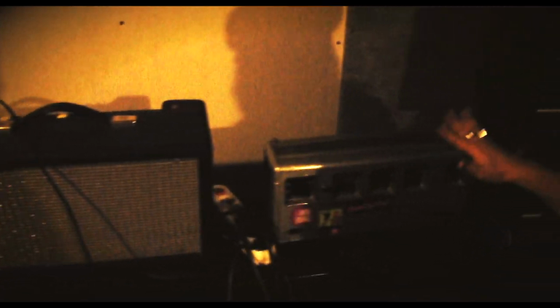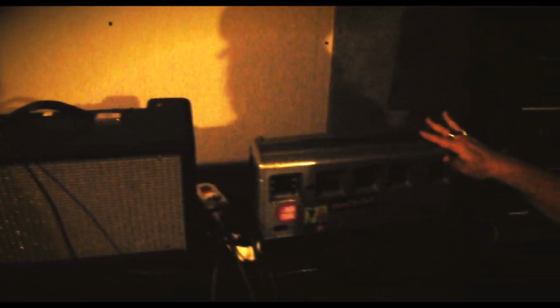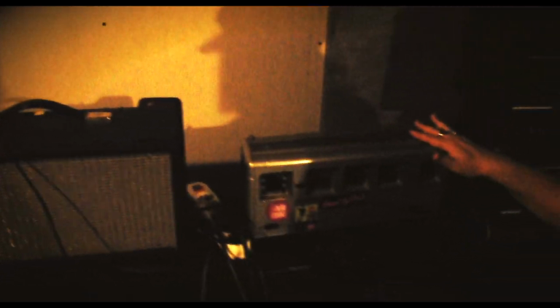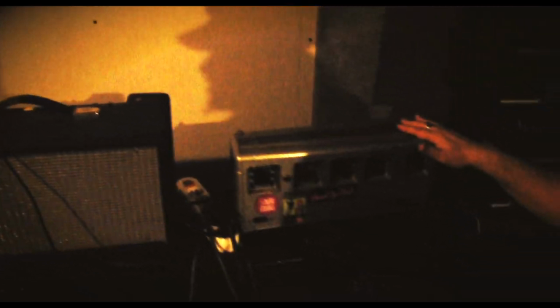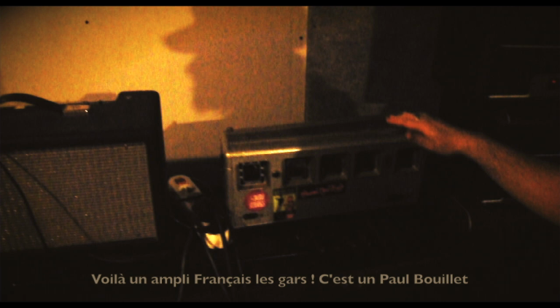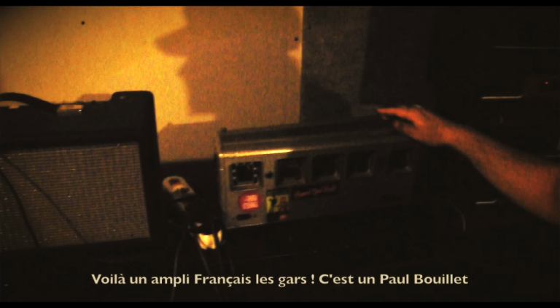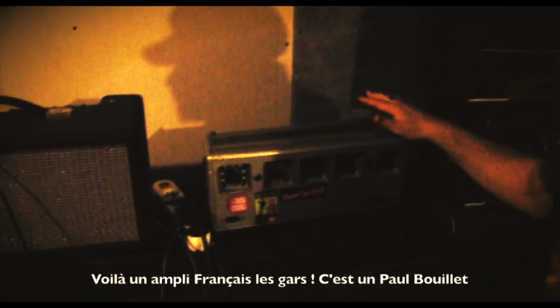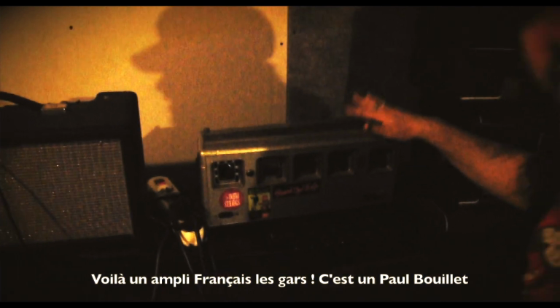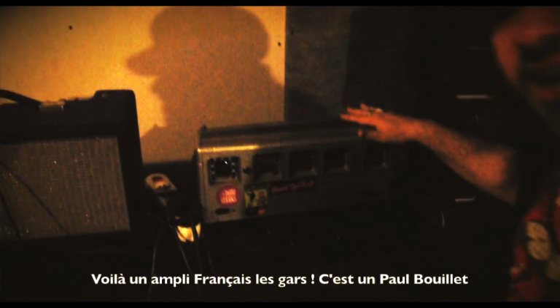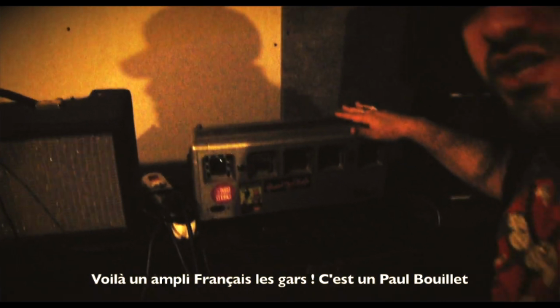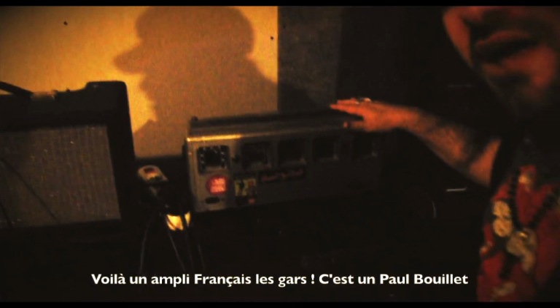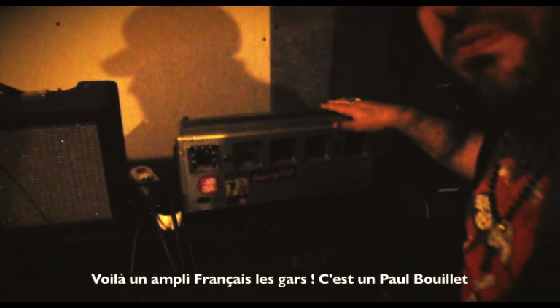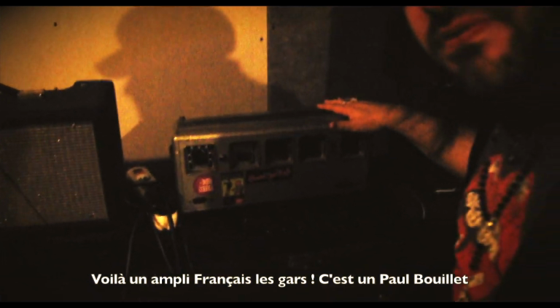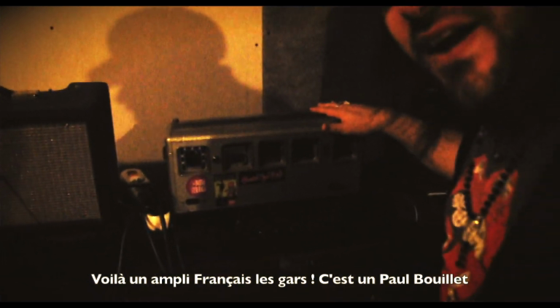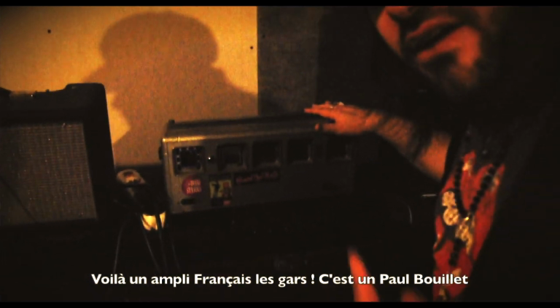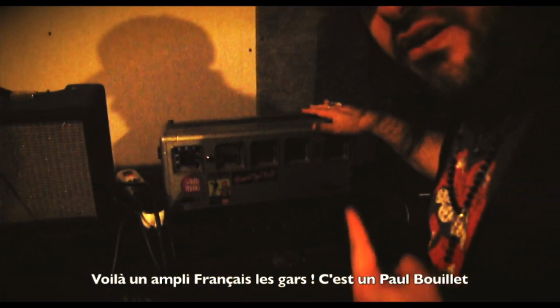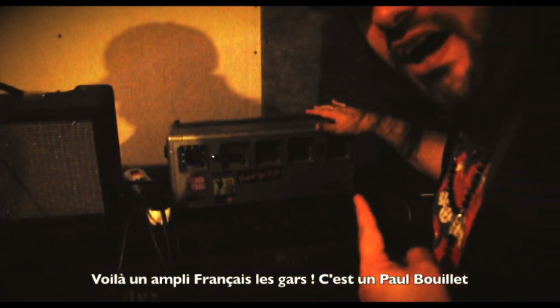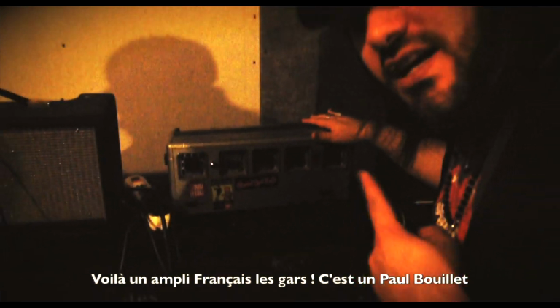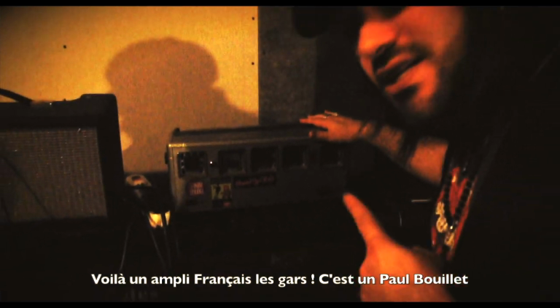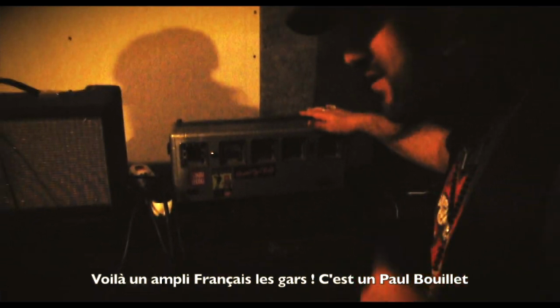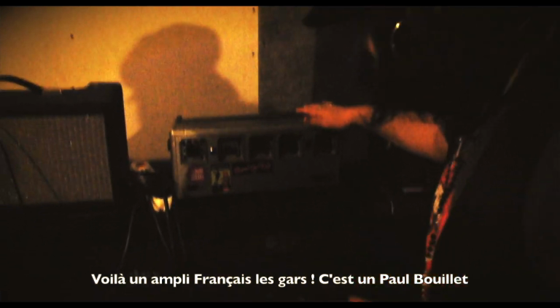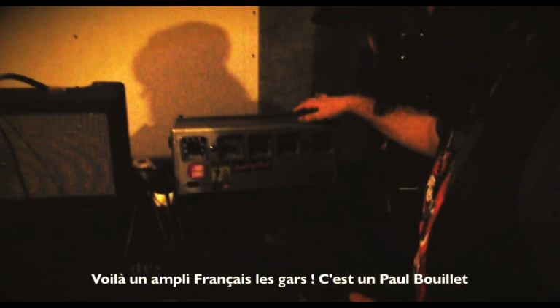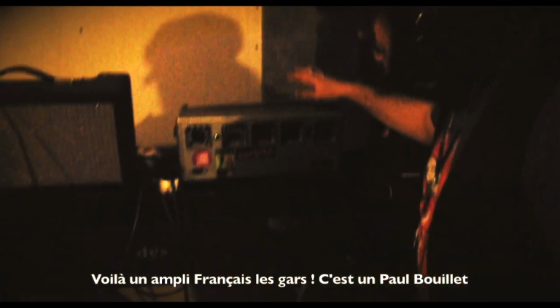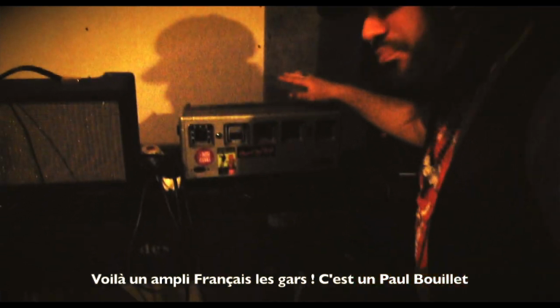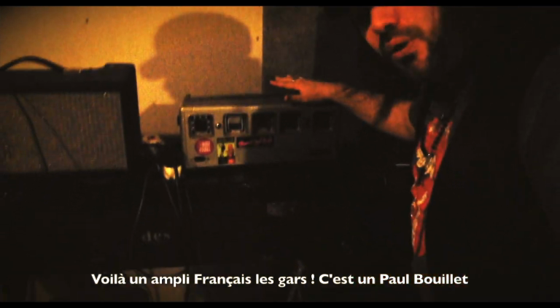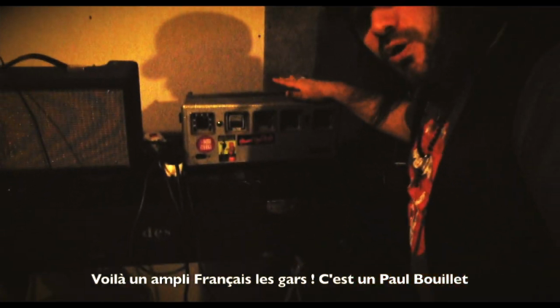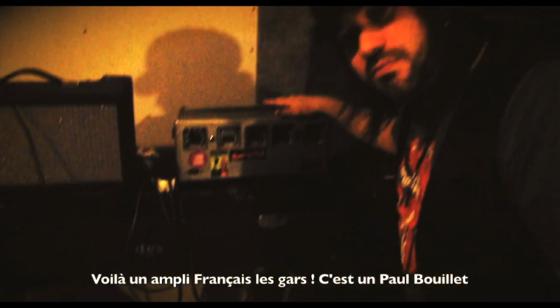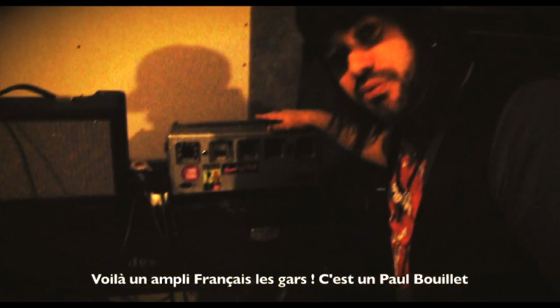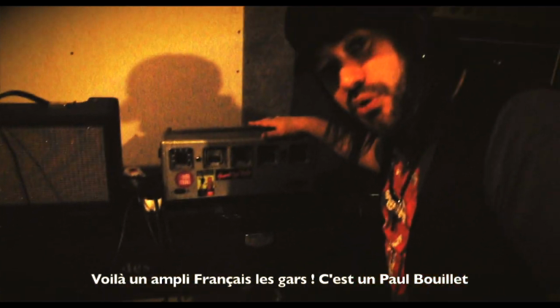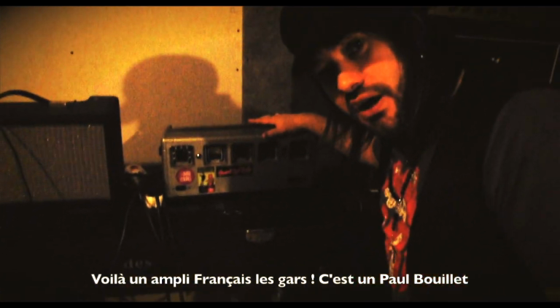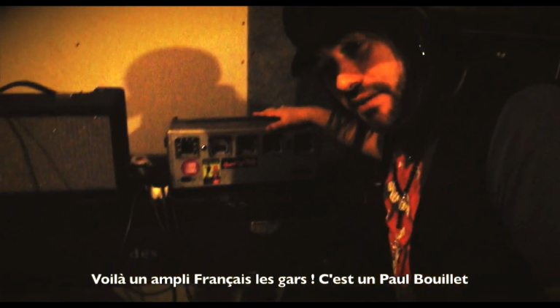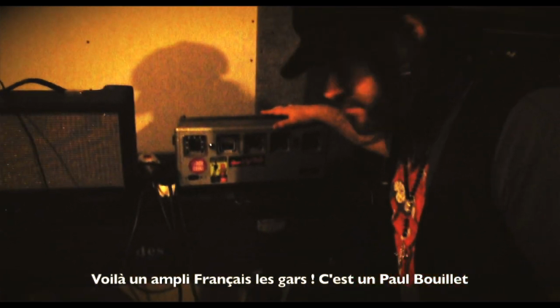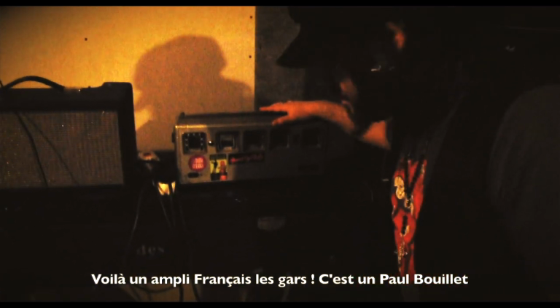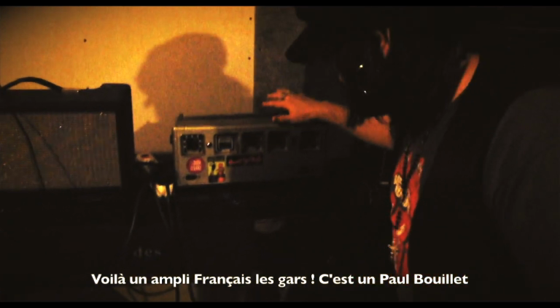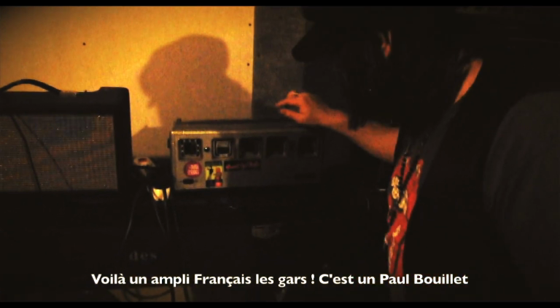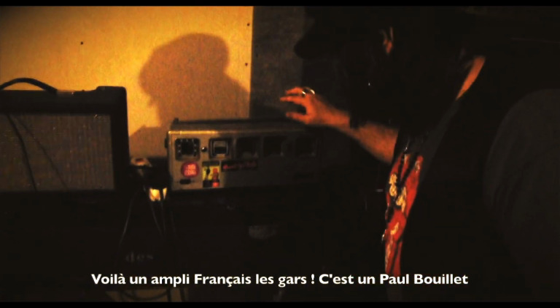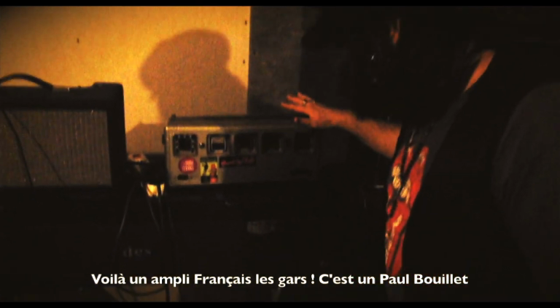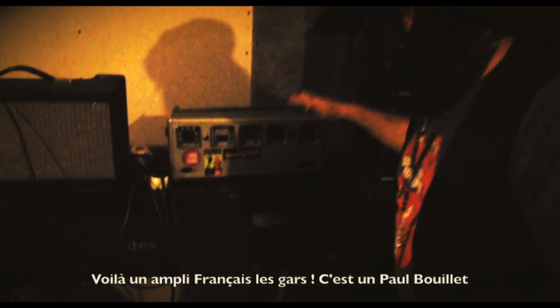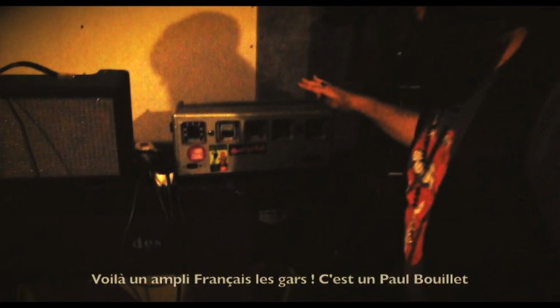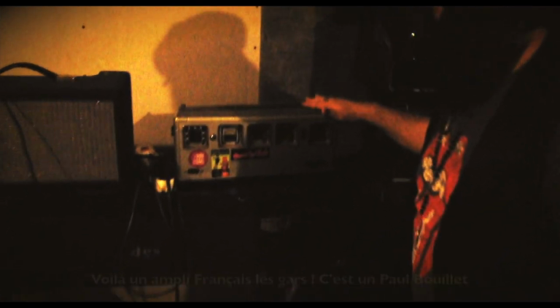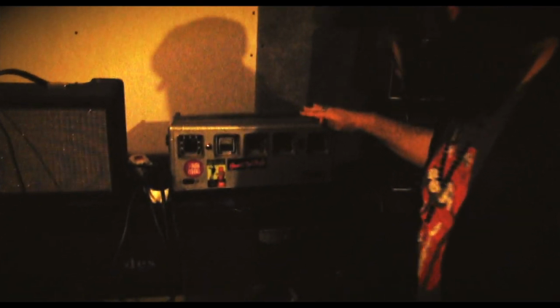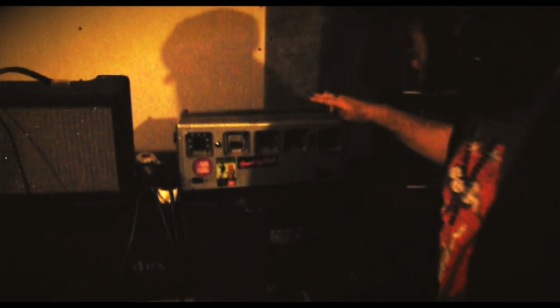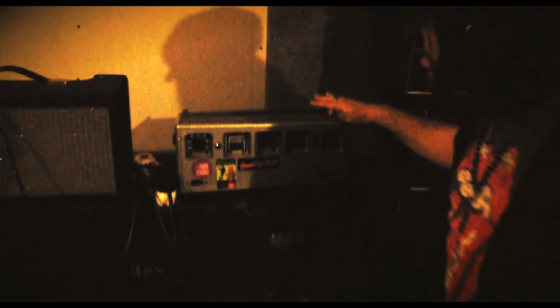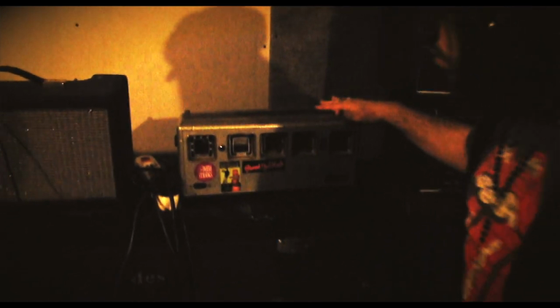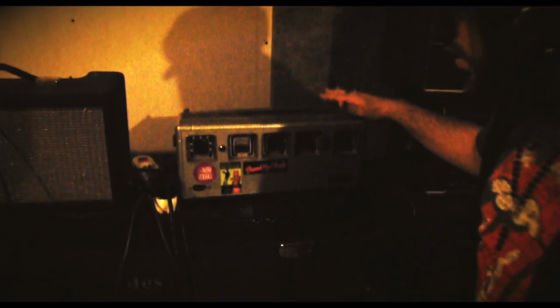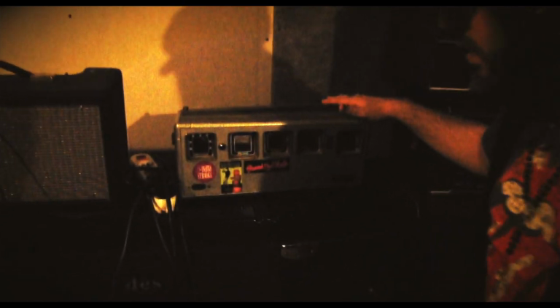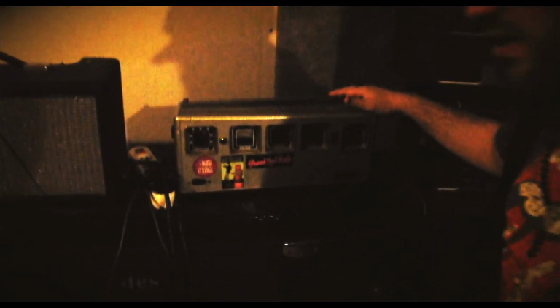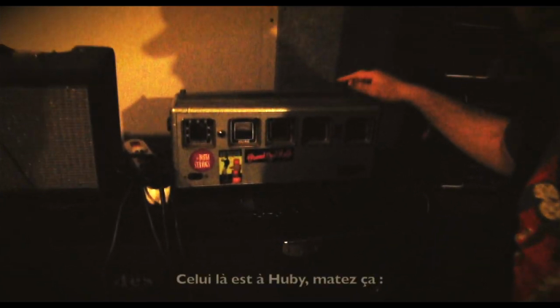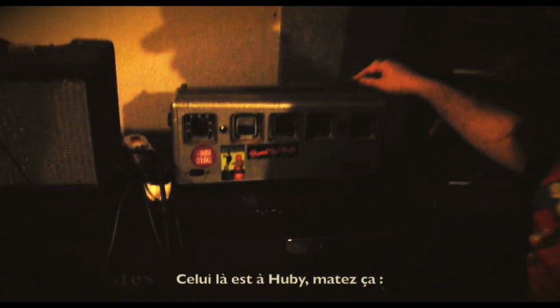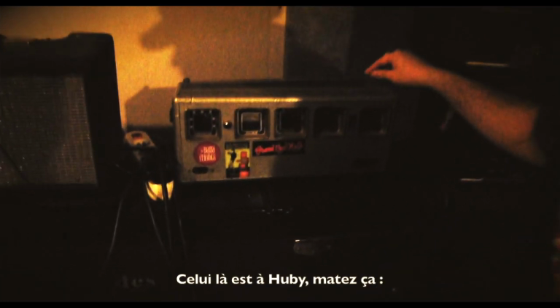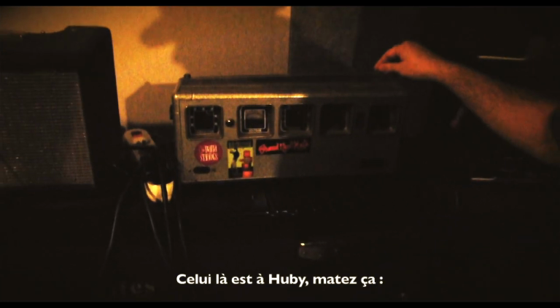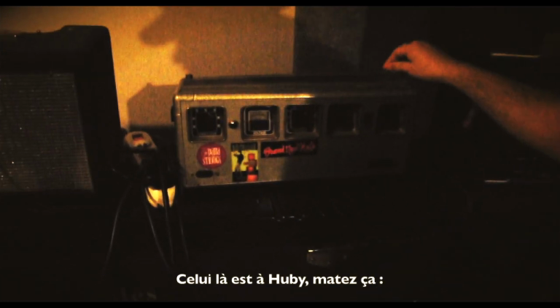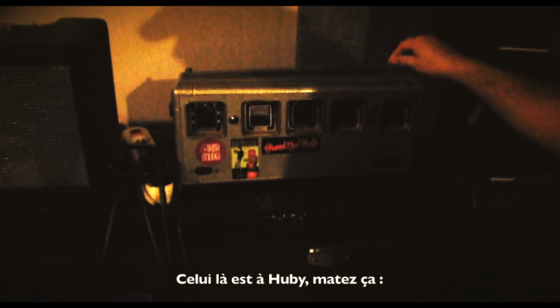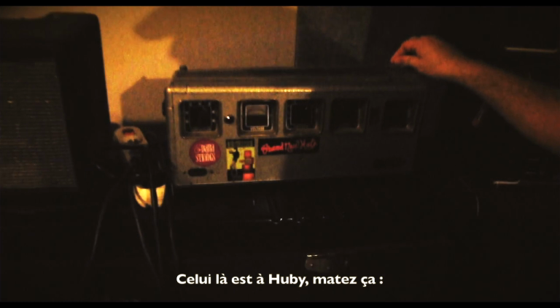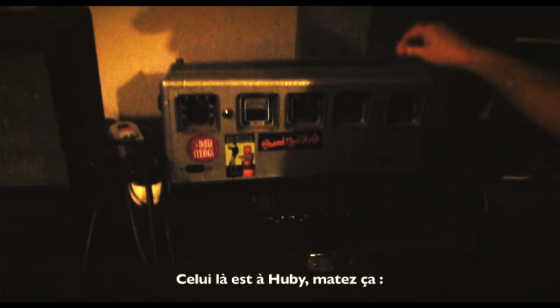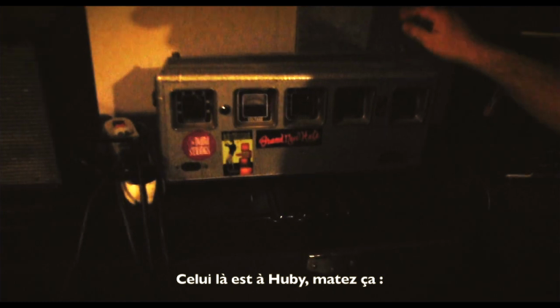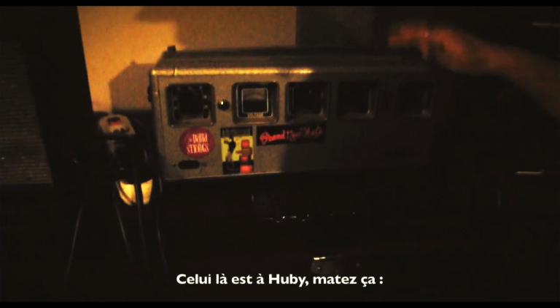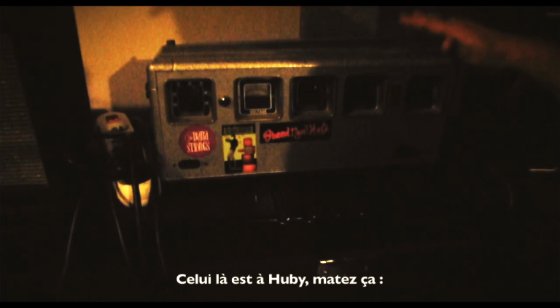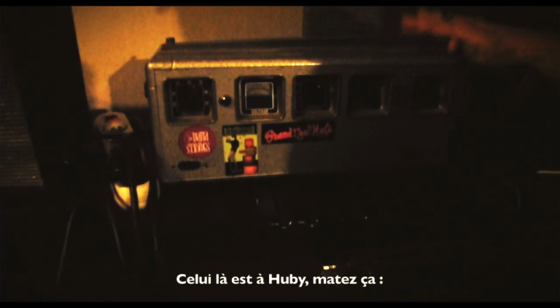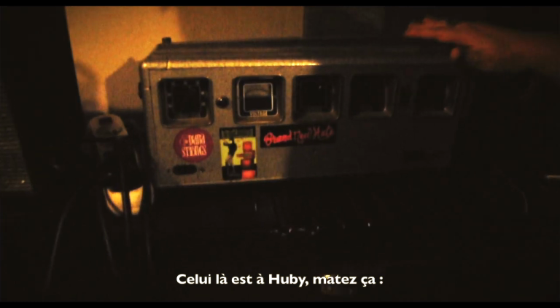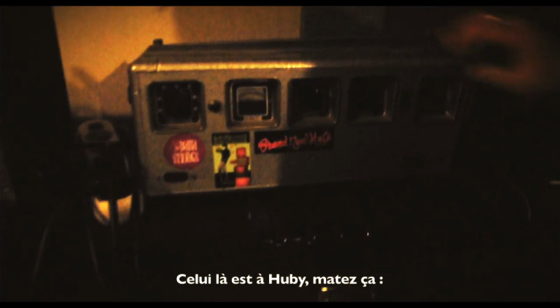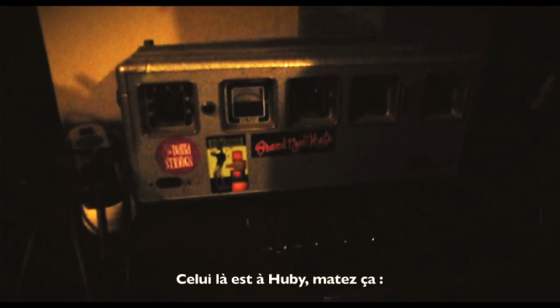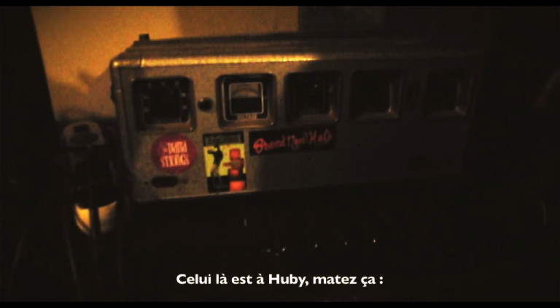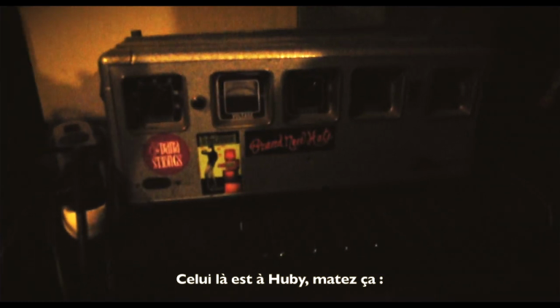Here's a French amplifier. That's a Paul Bouillet. This one is Hubby's. That's Hubby's amp.